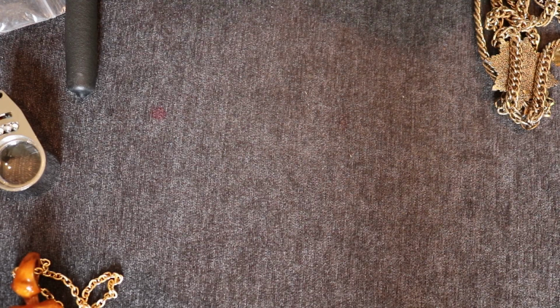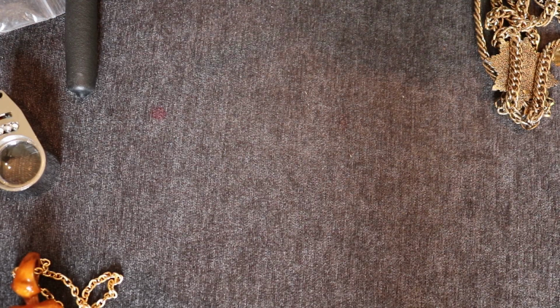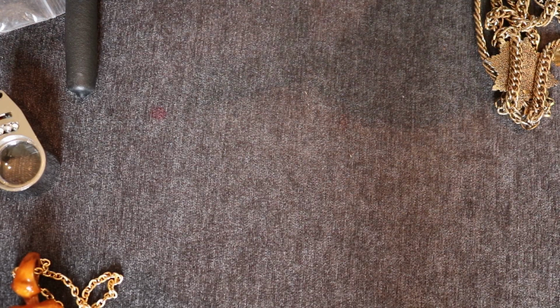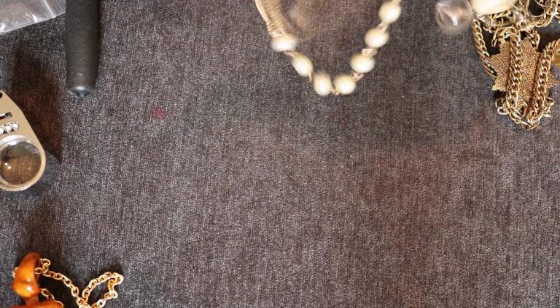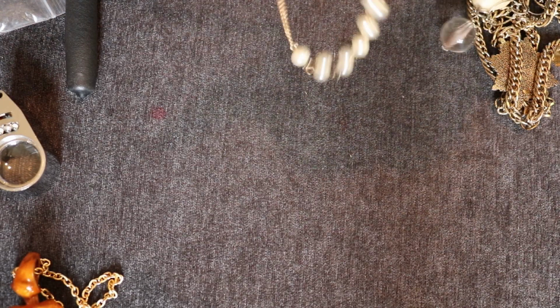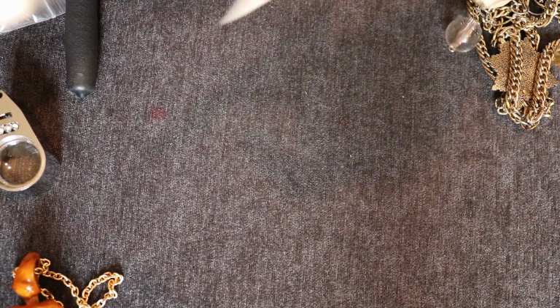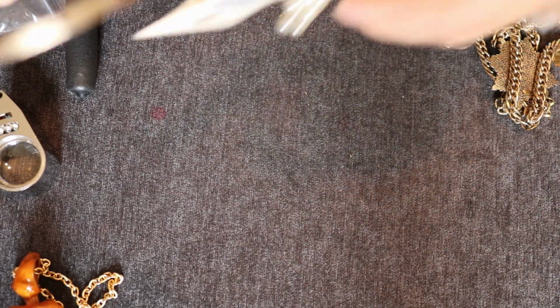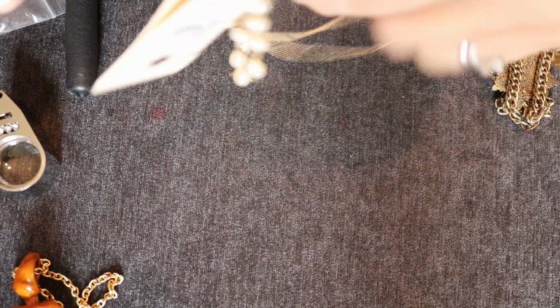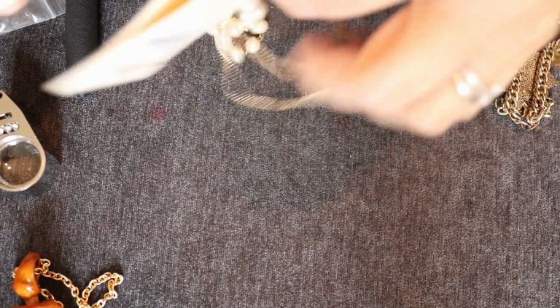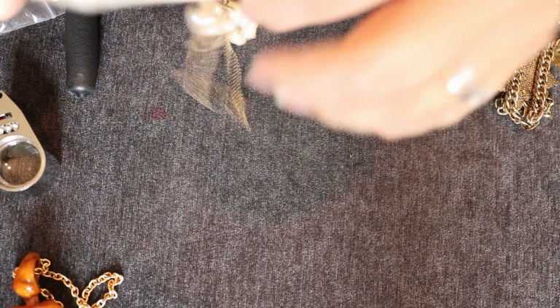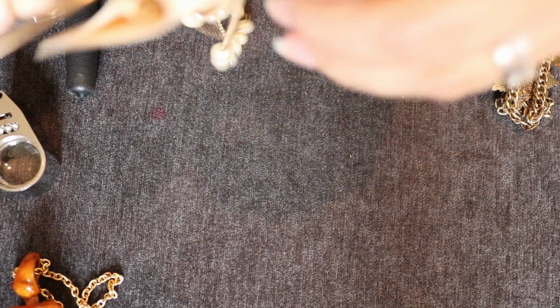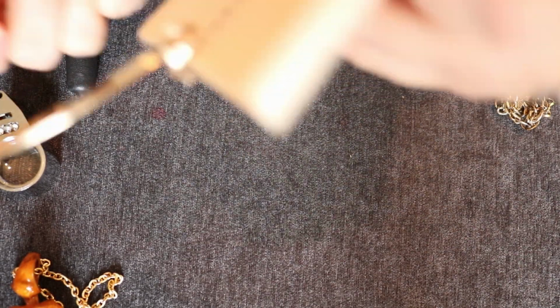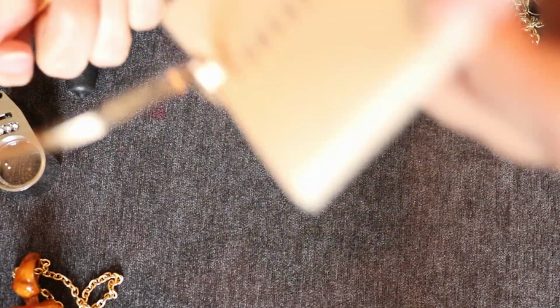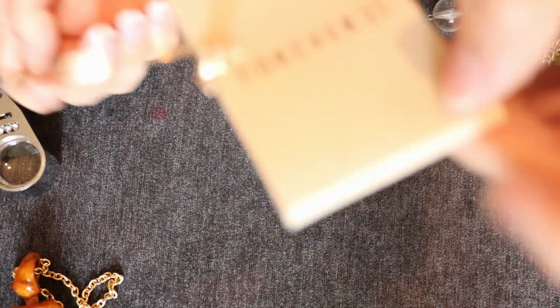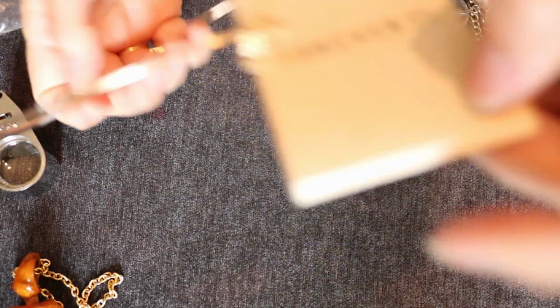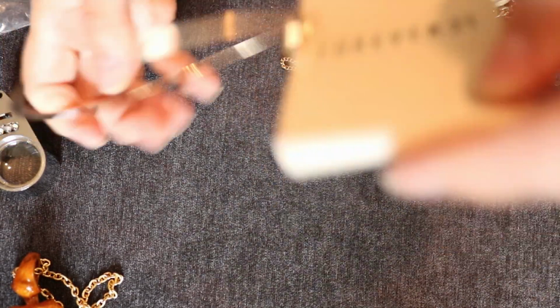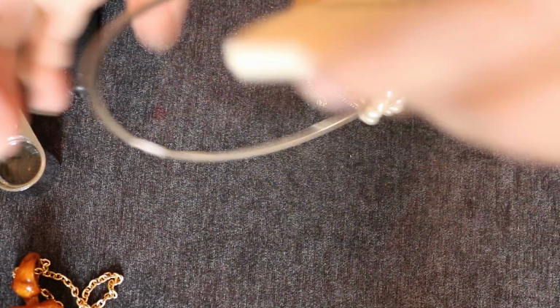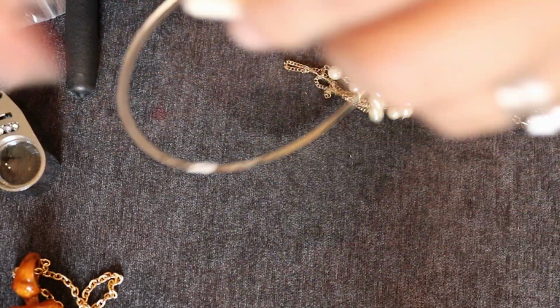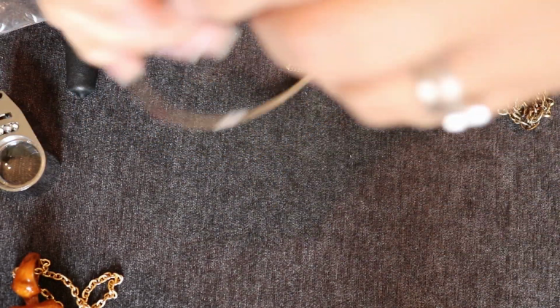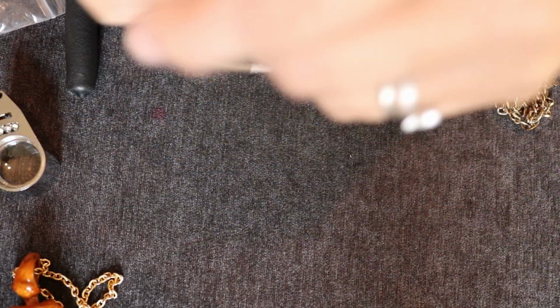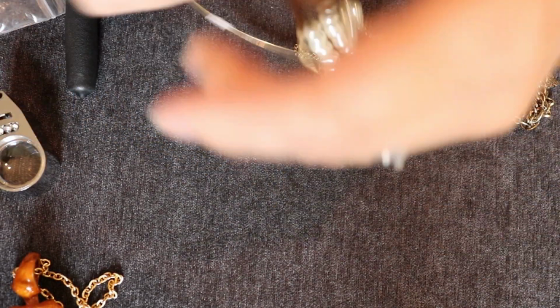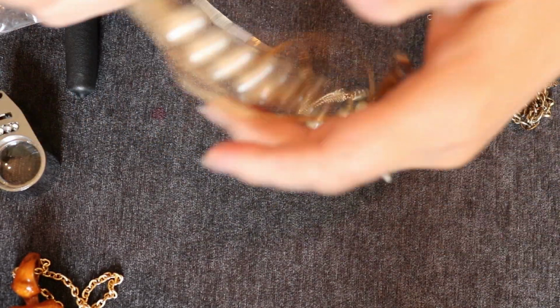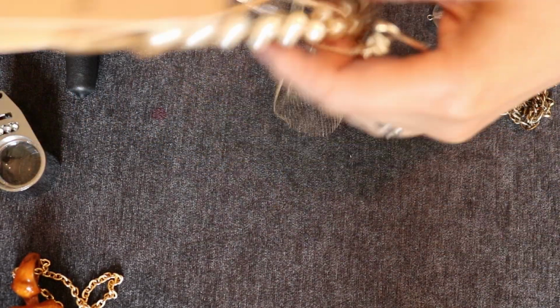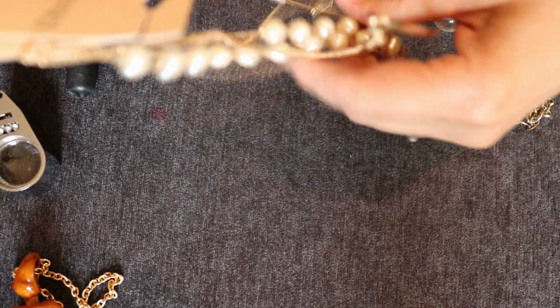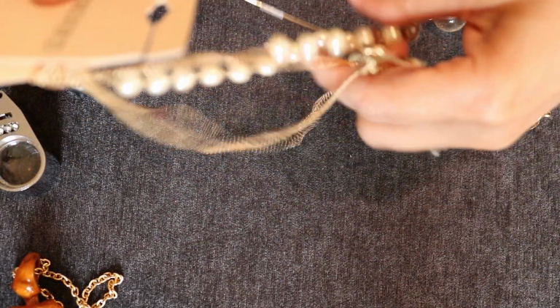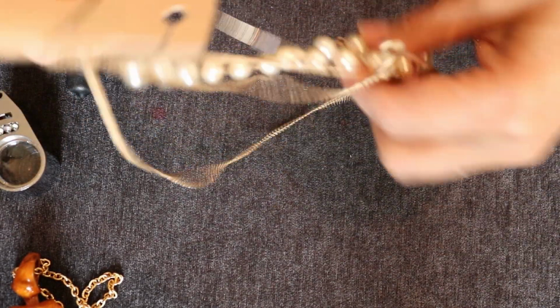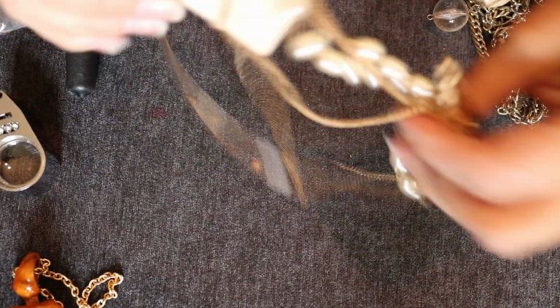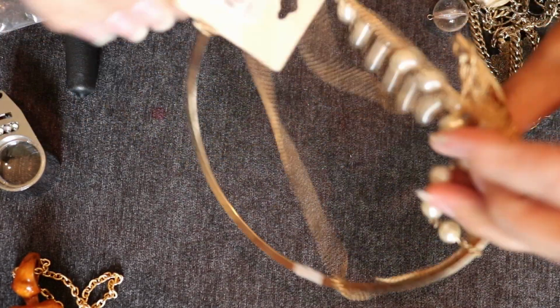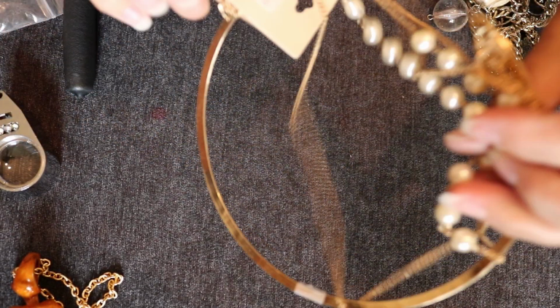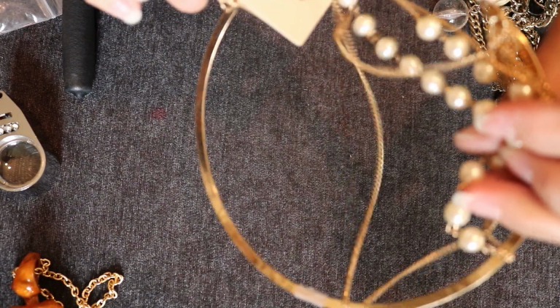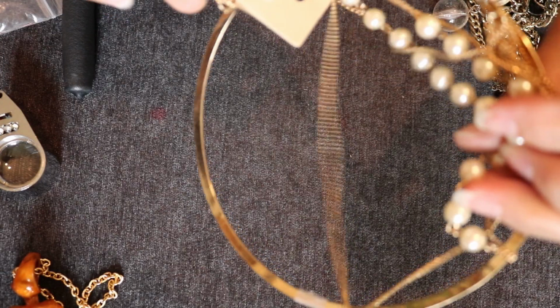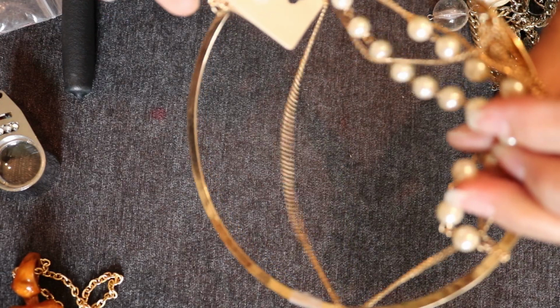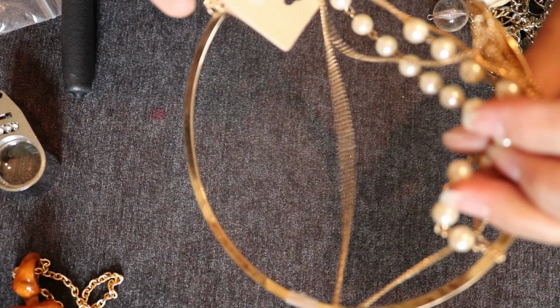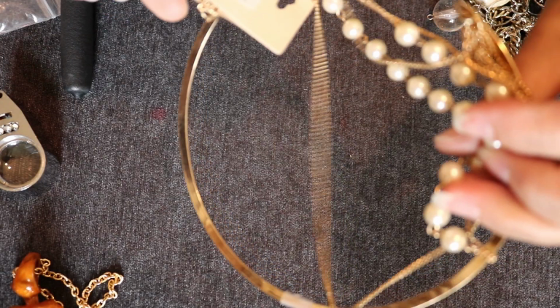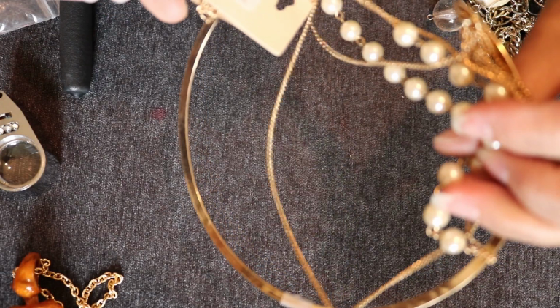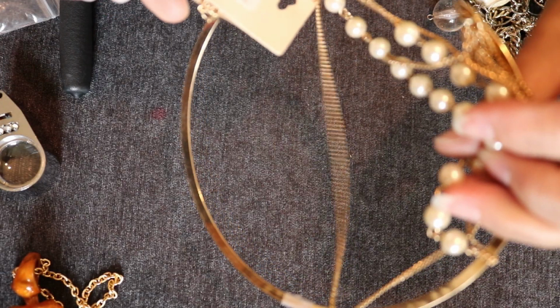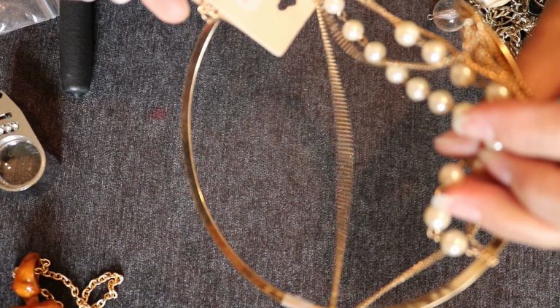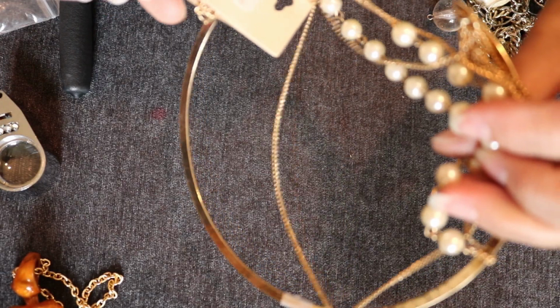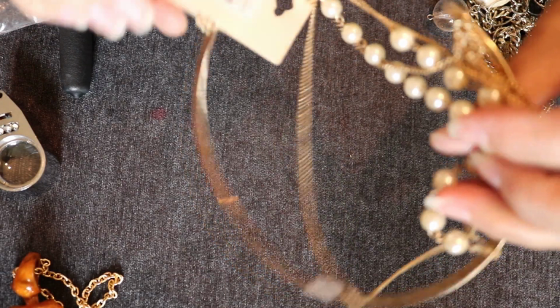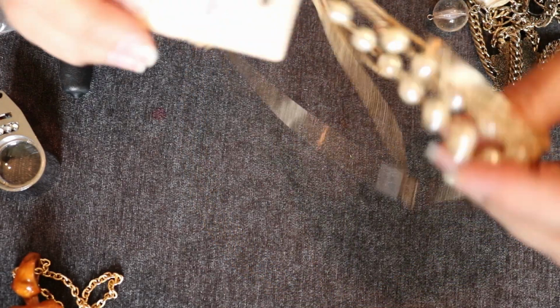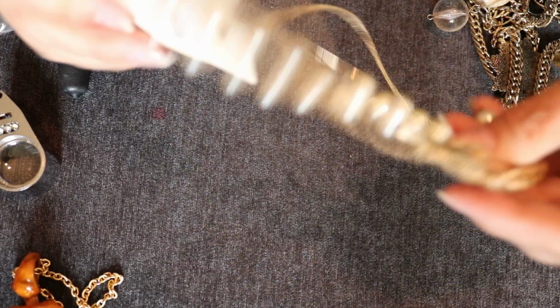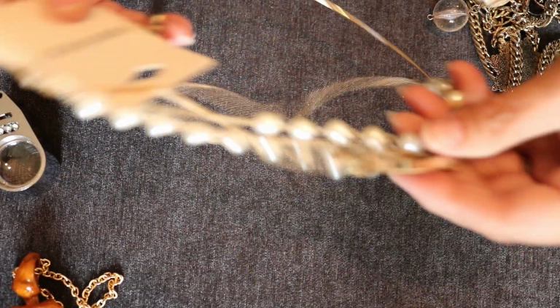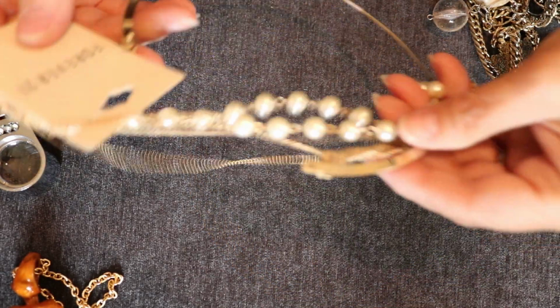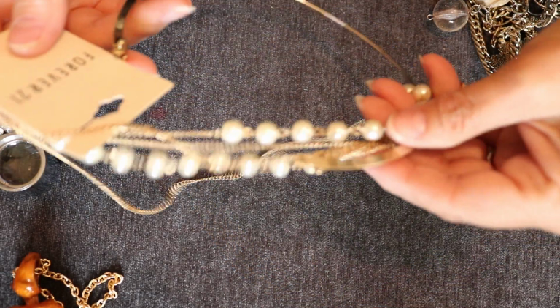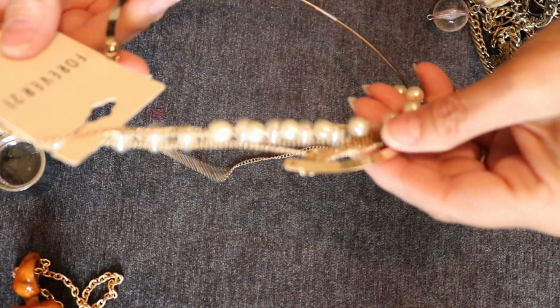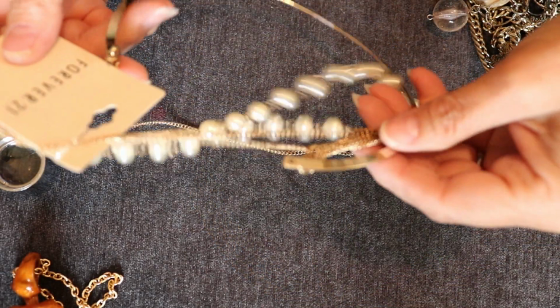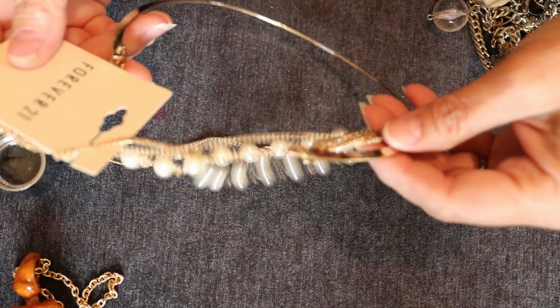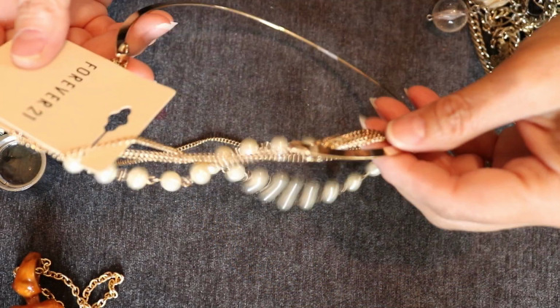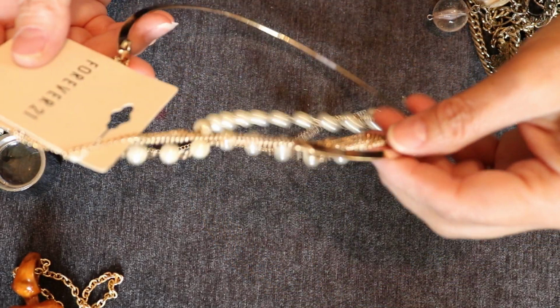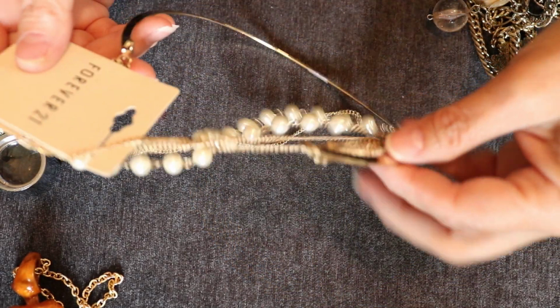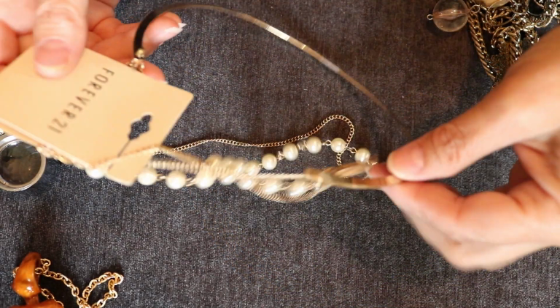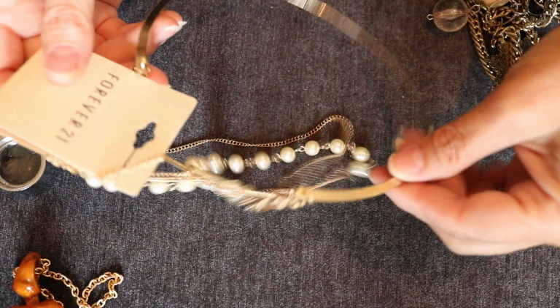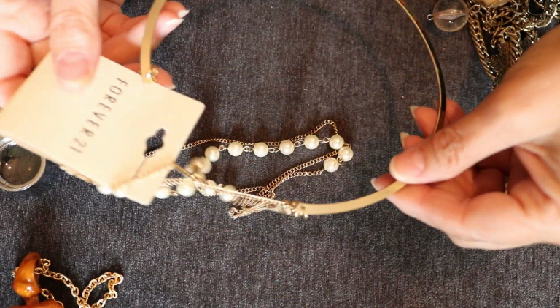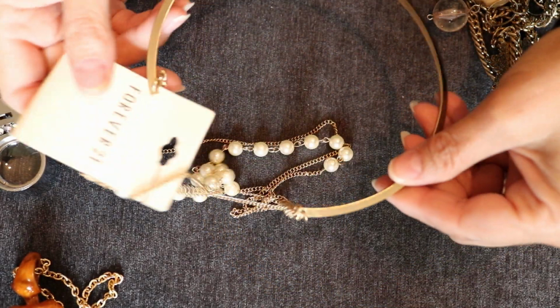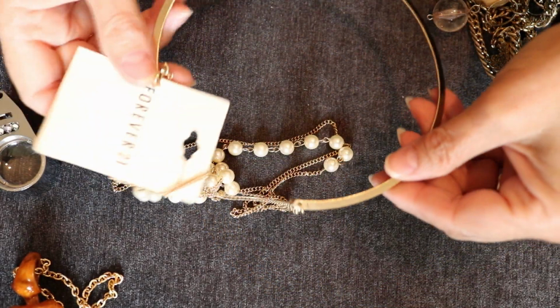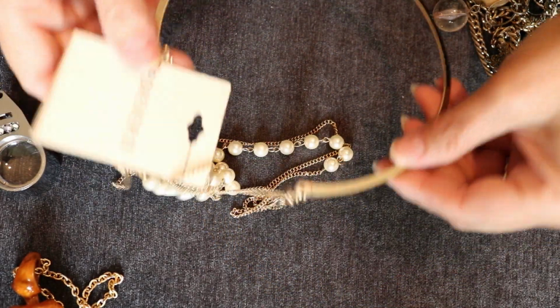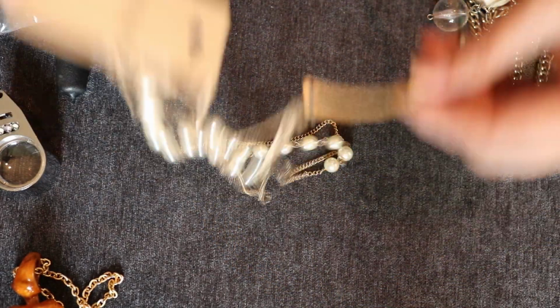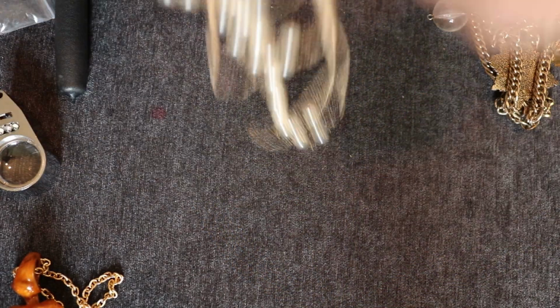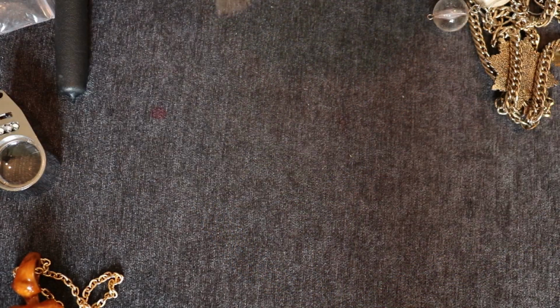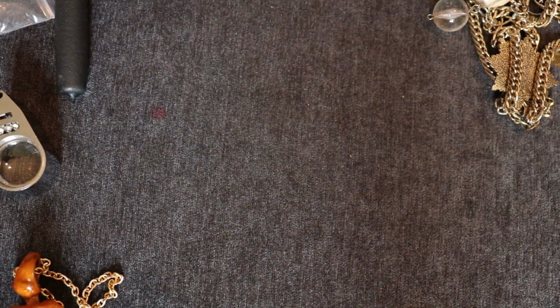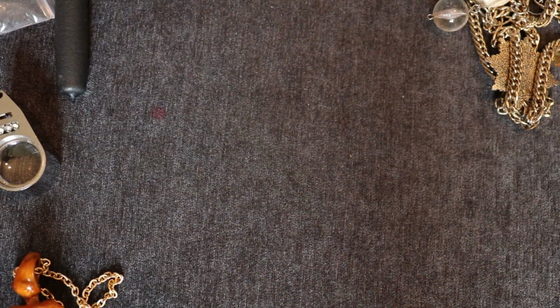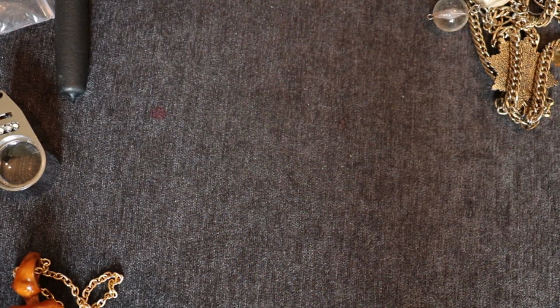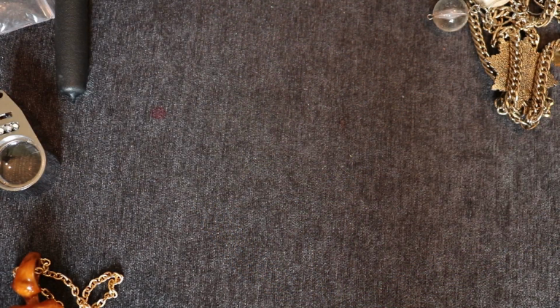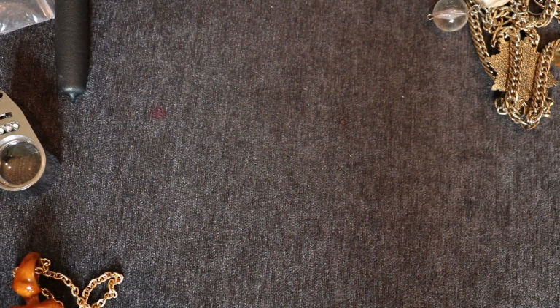We have a Forever 21 piece — that will go to a lot.